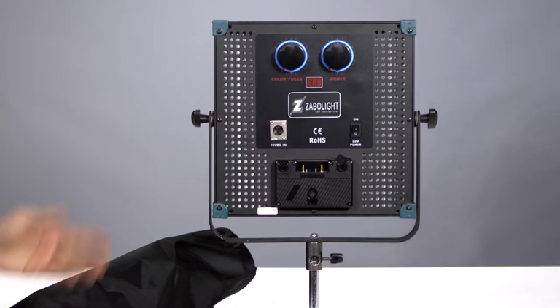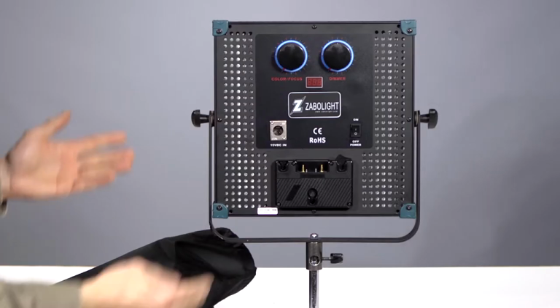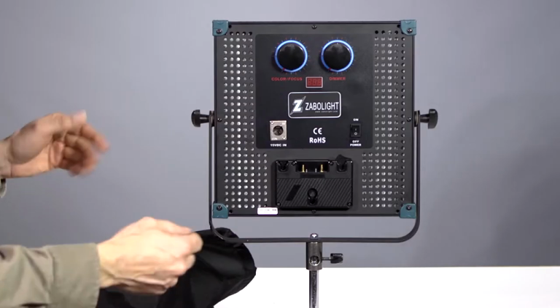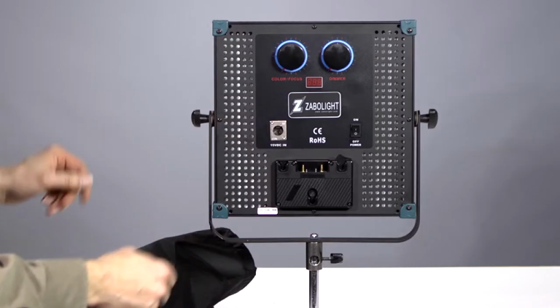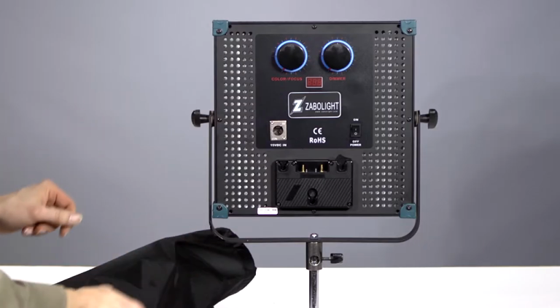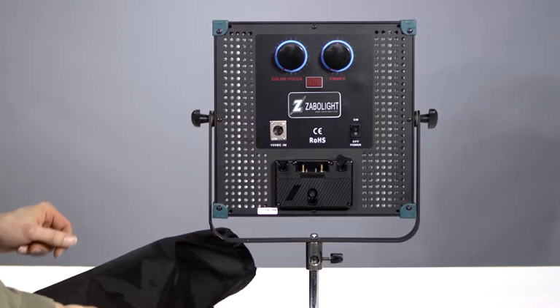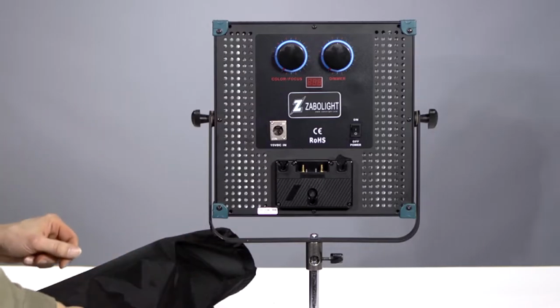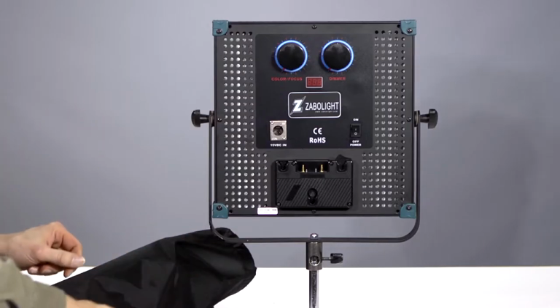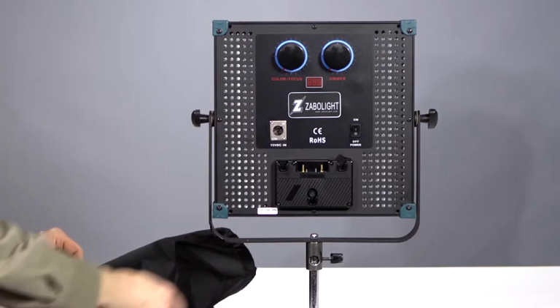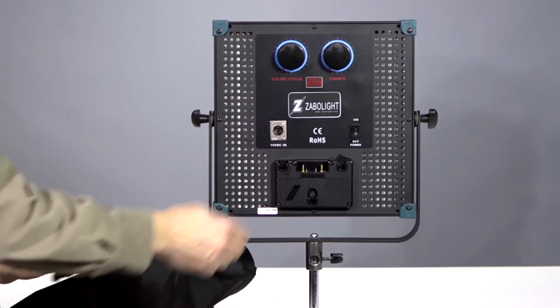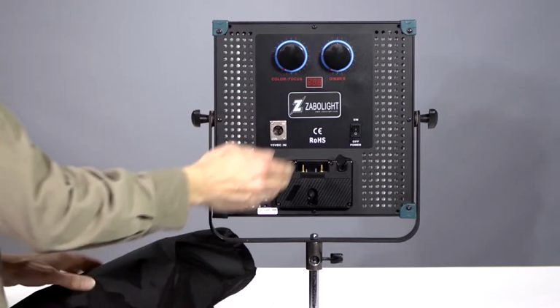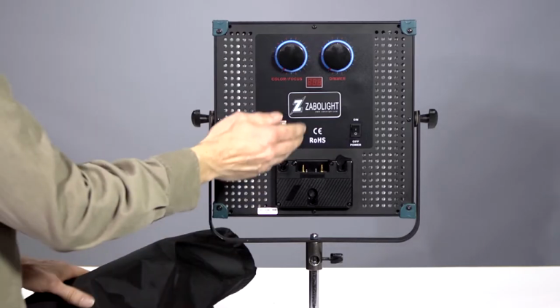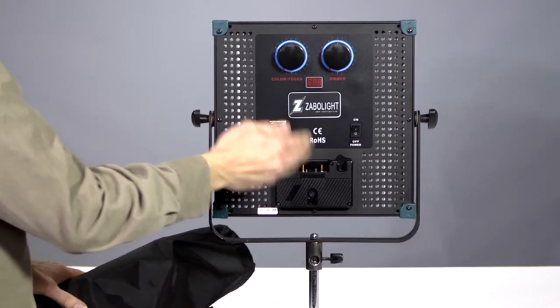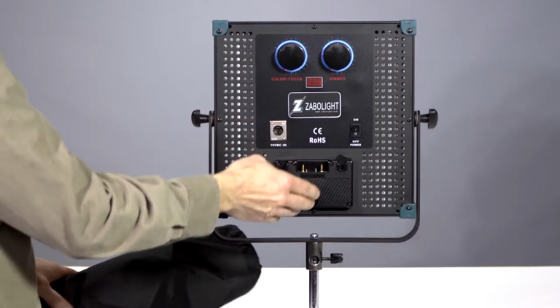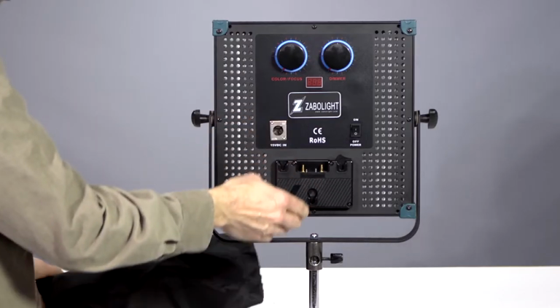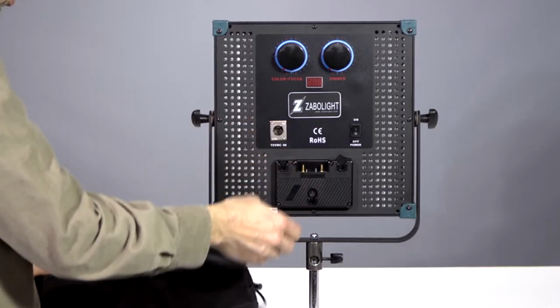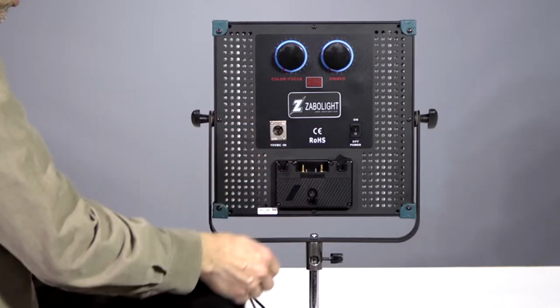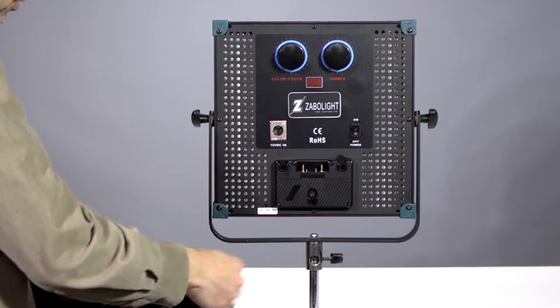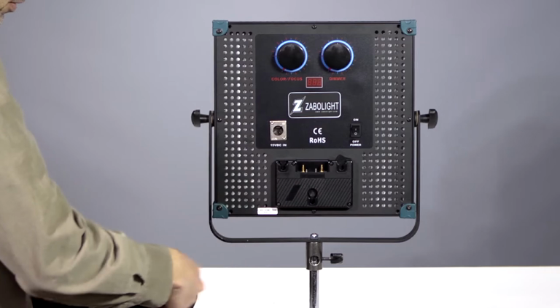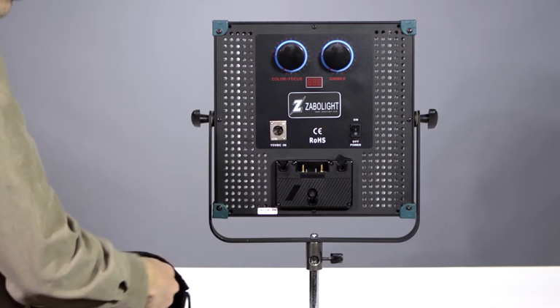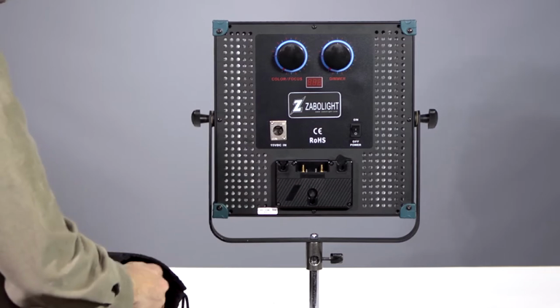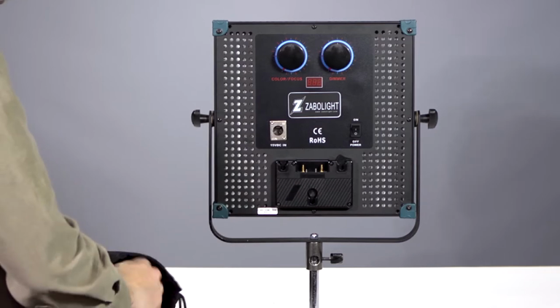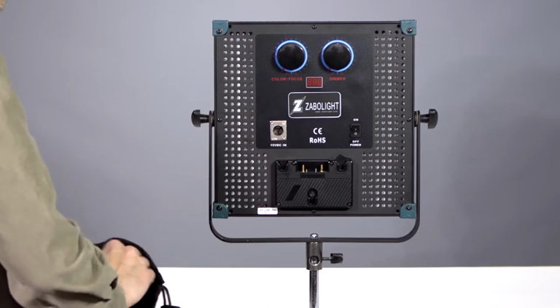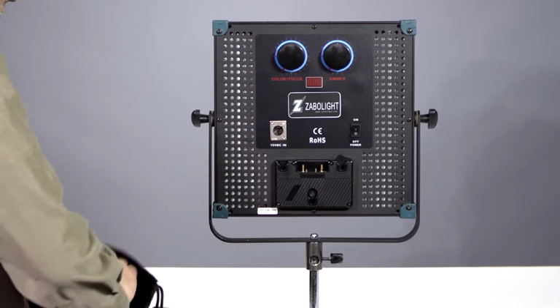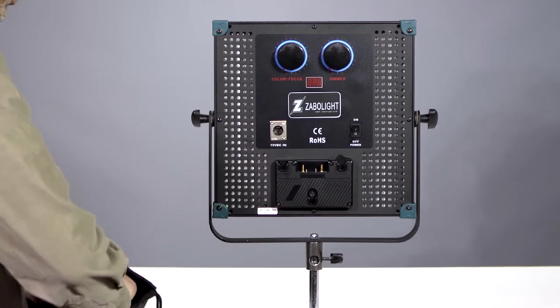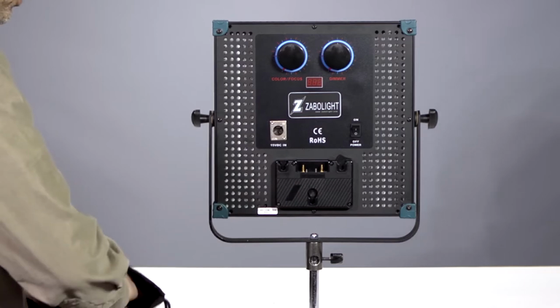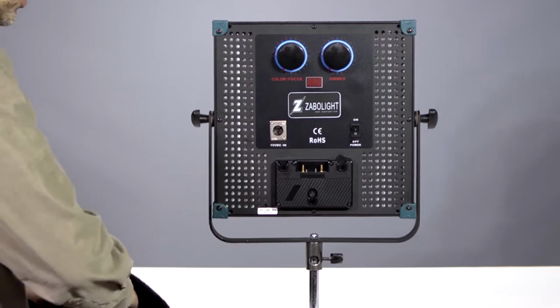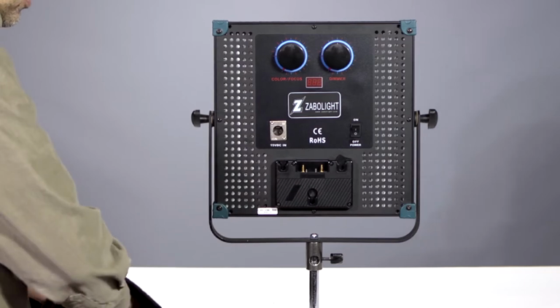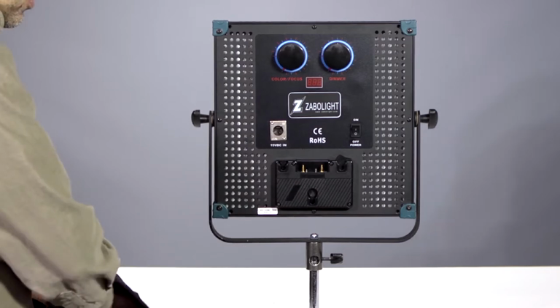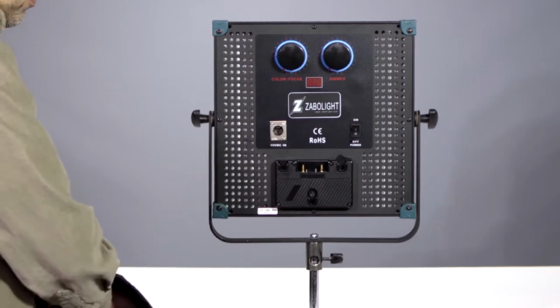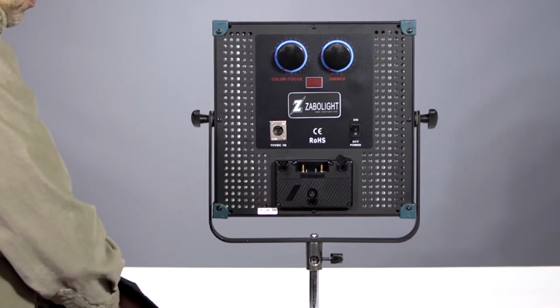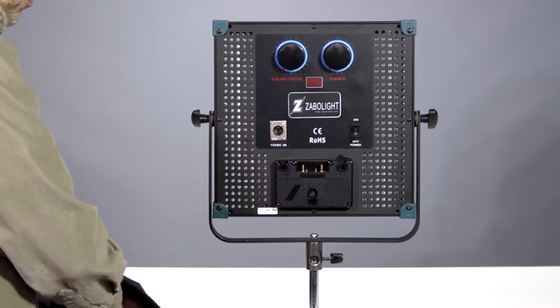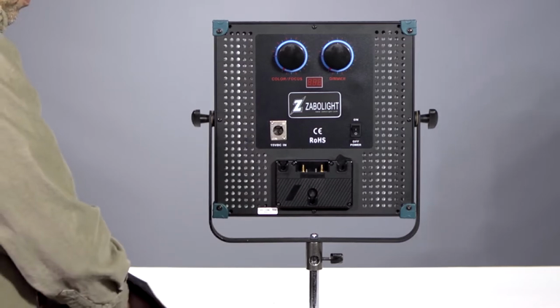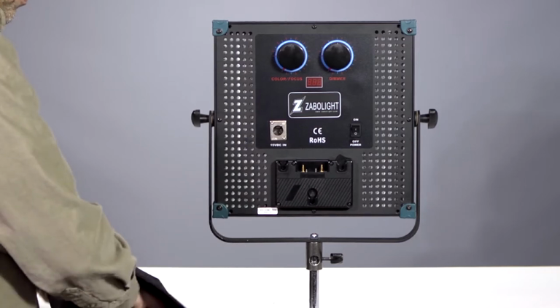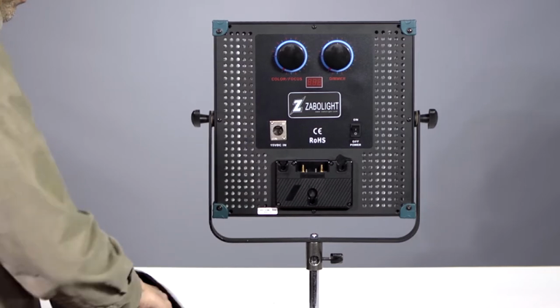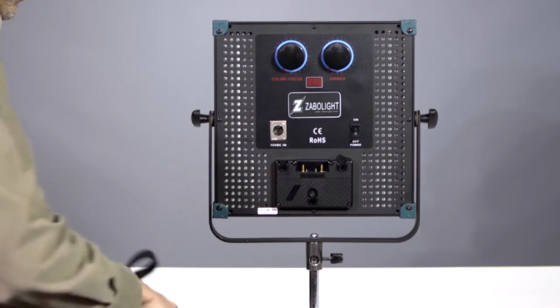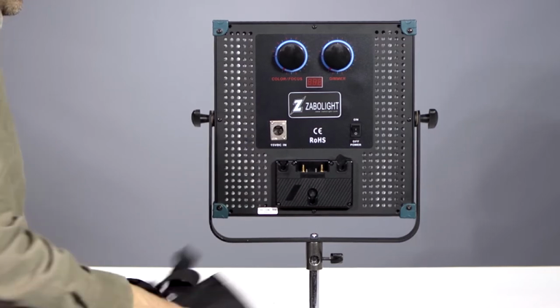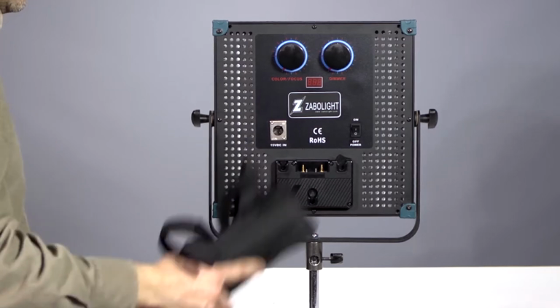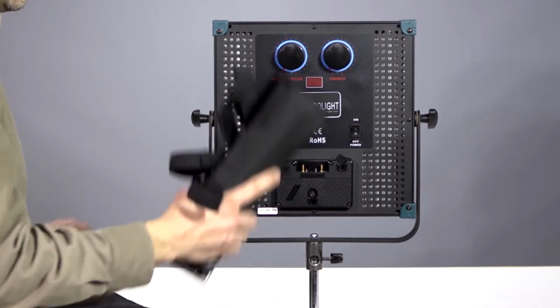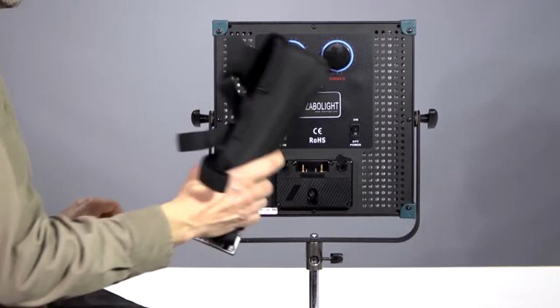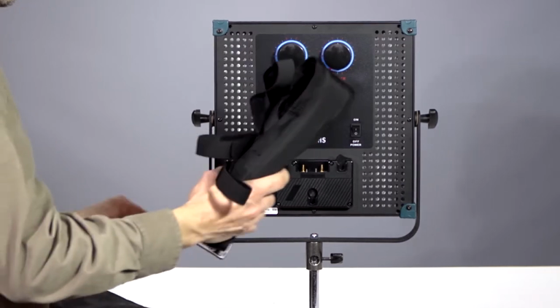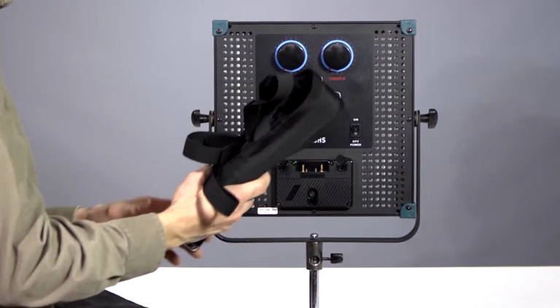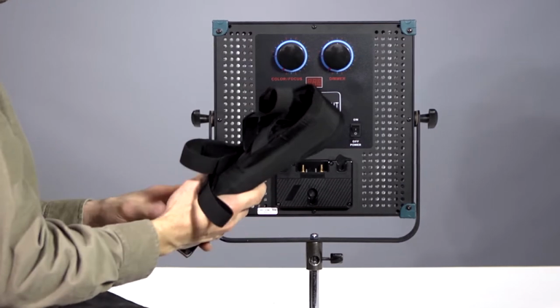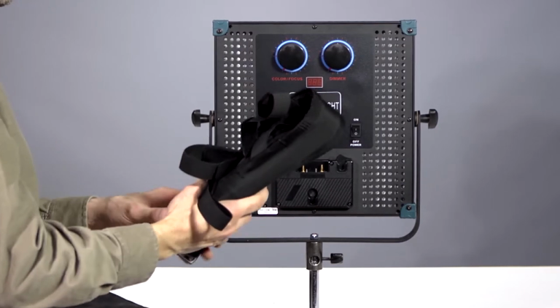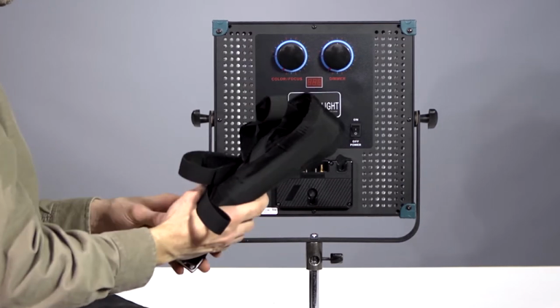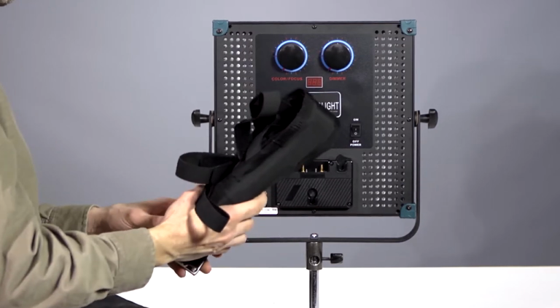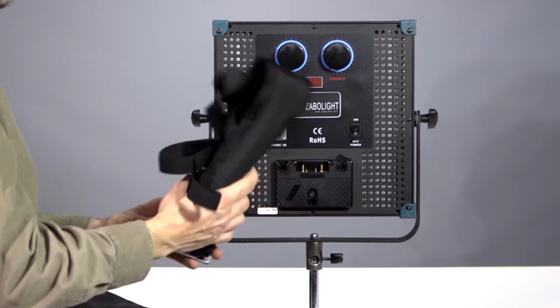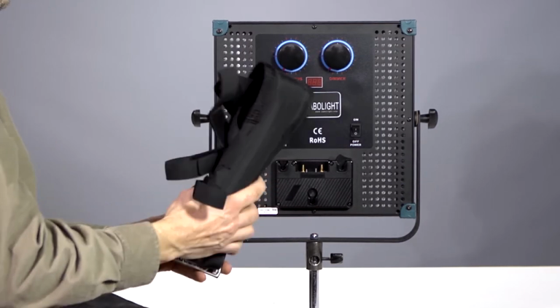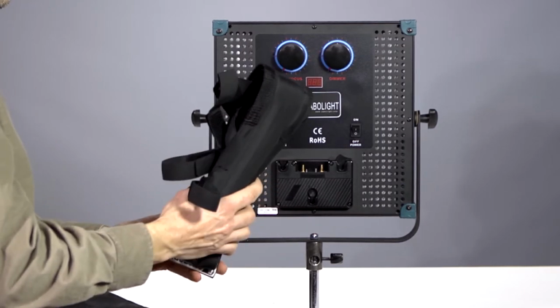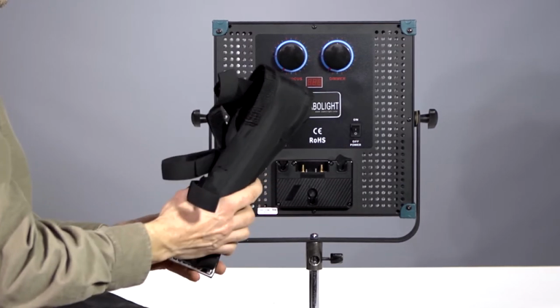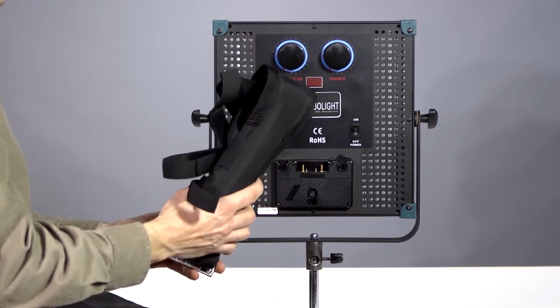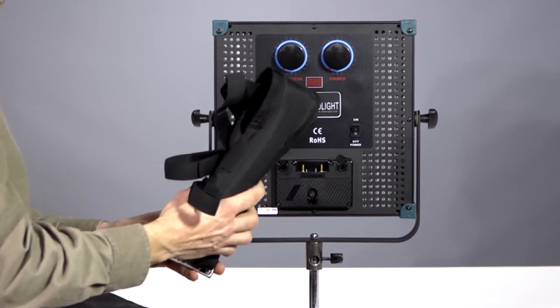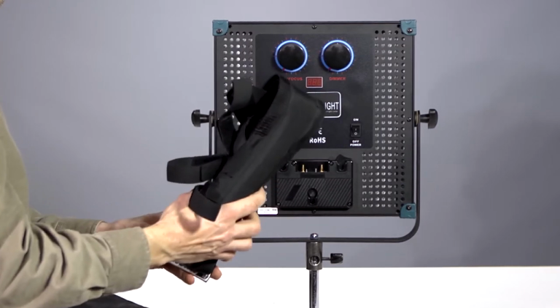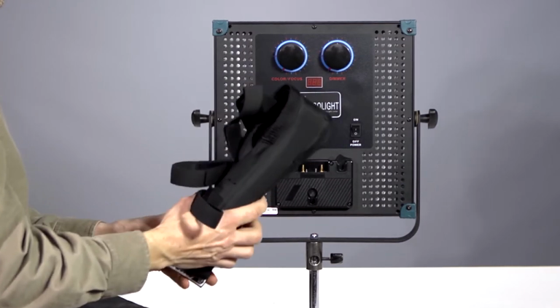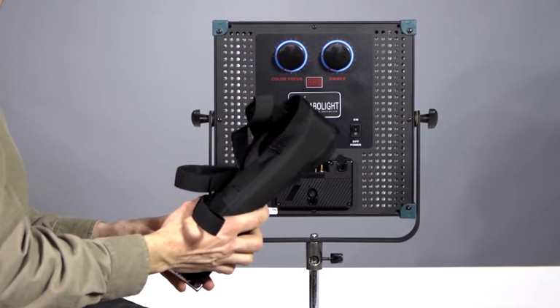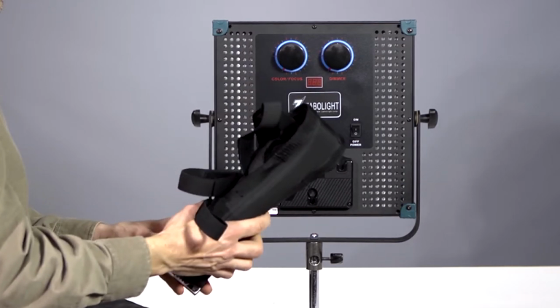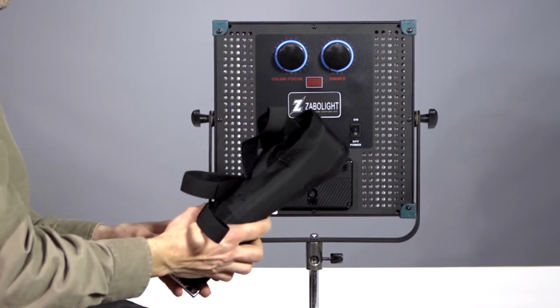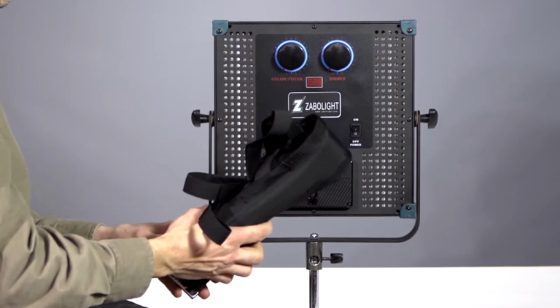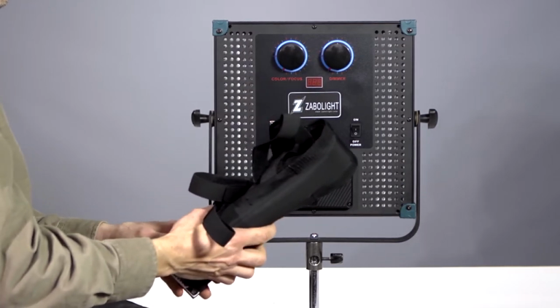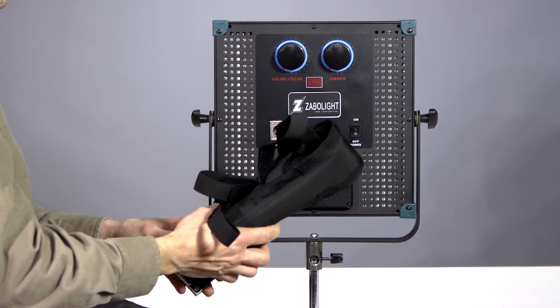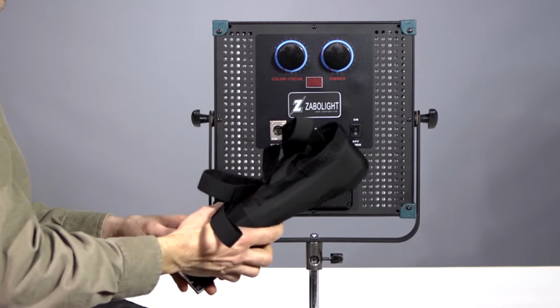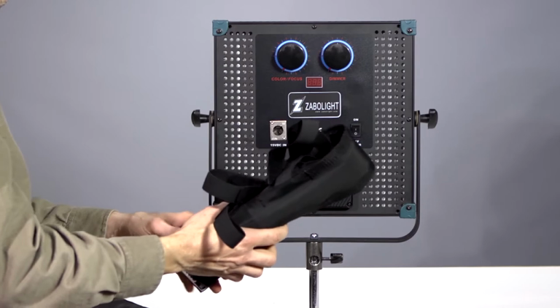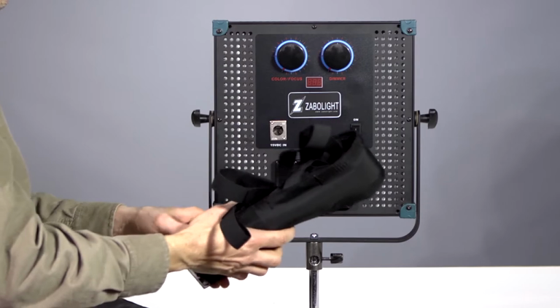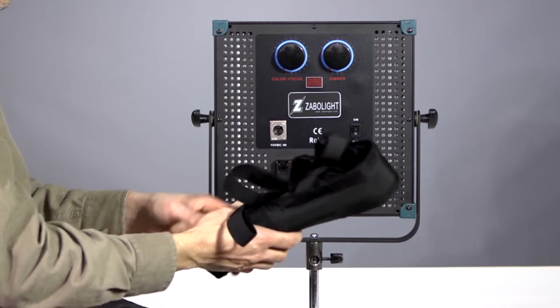I'd like to show you a new product for our Z1, our 1x1 LED. I've got here what I call a barn door in a bag. It's a snap grid.